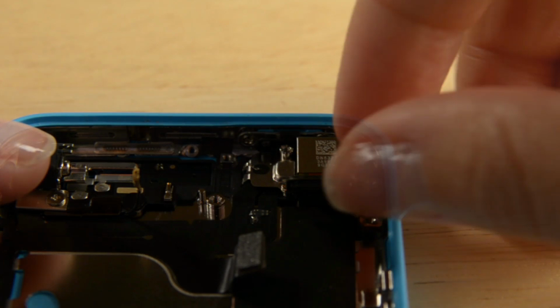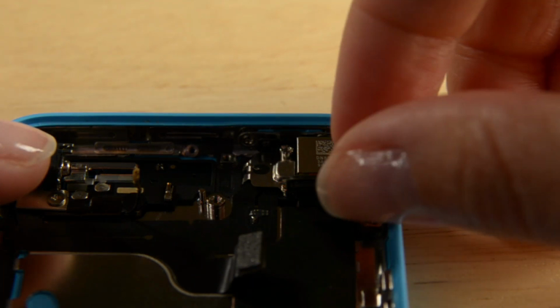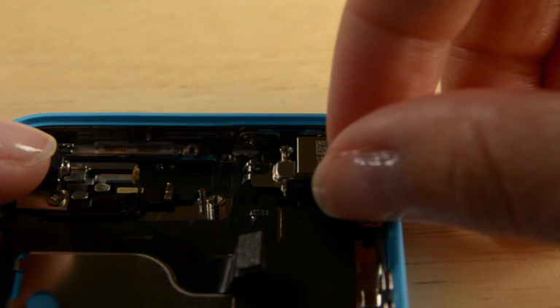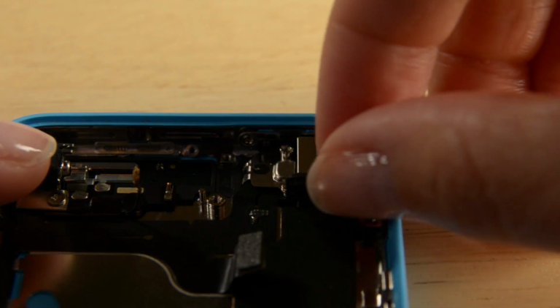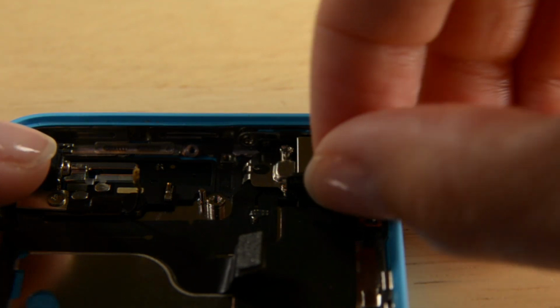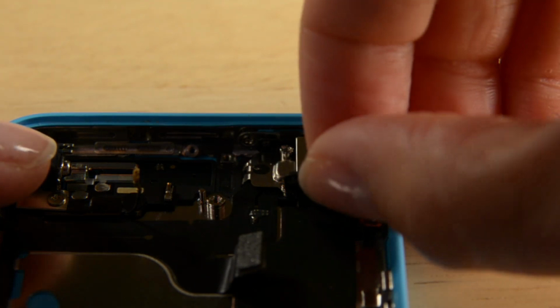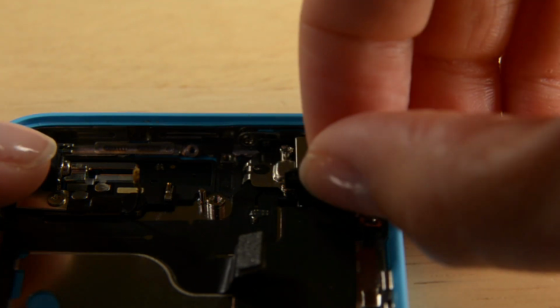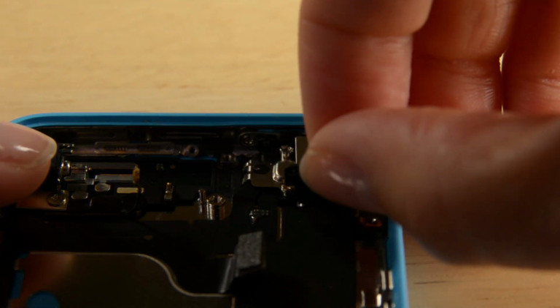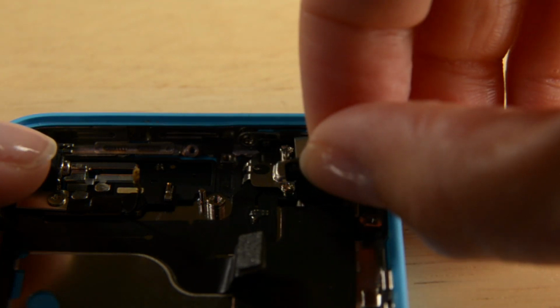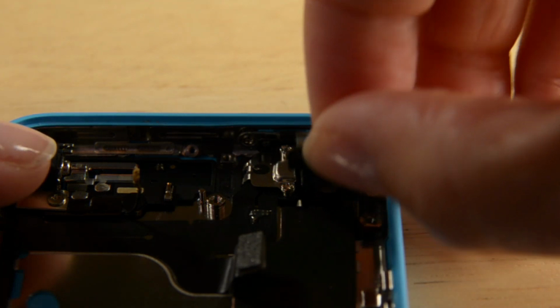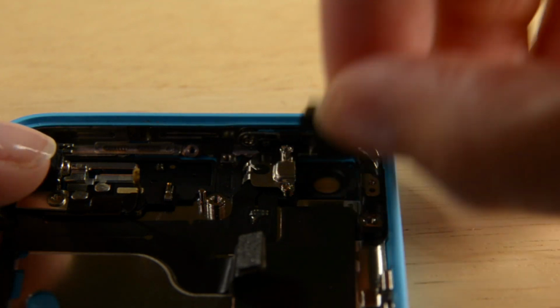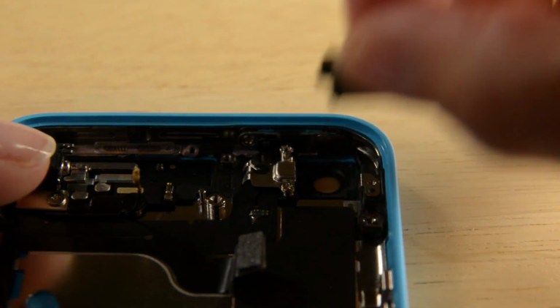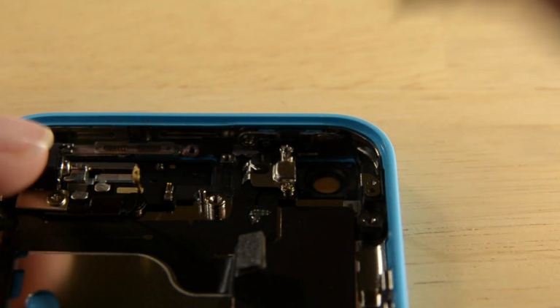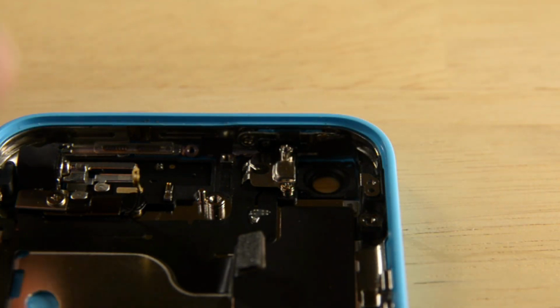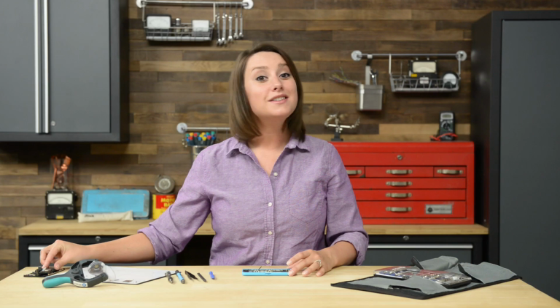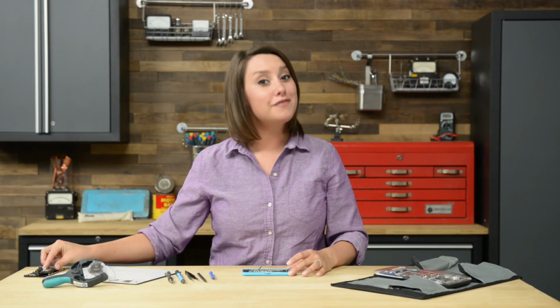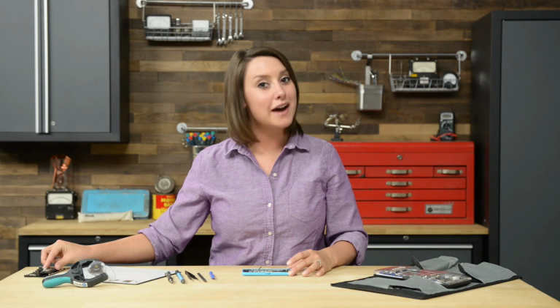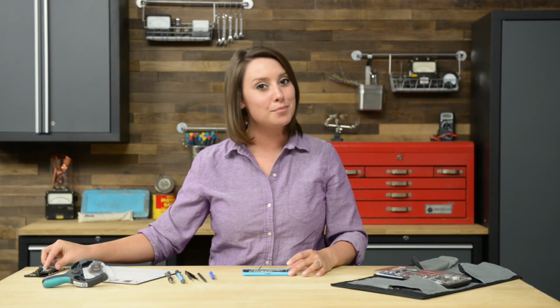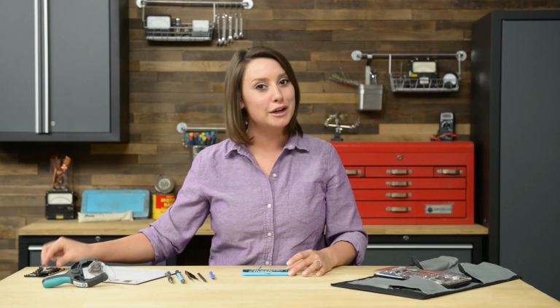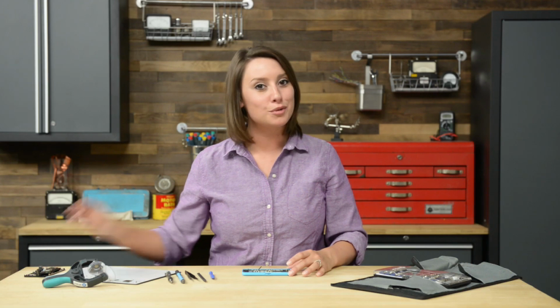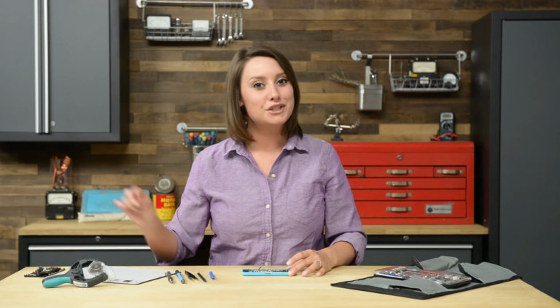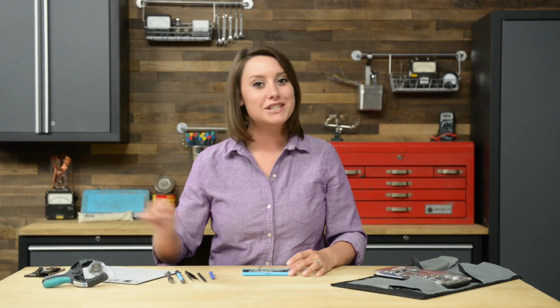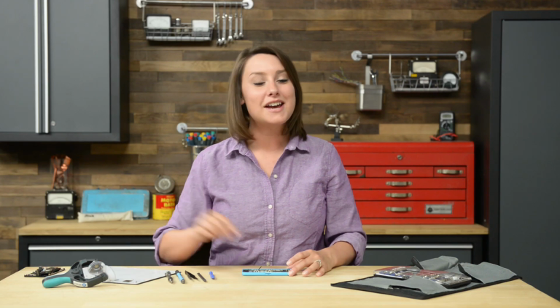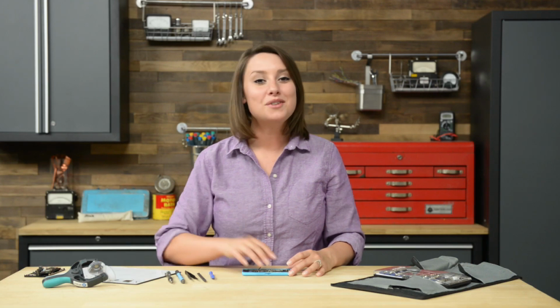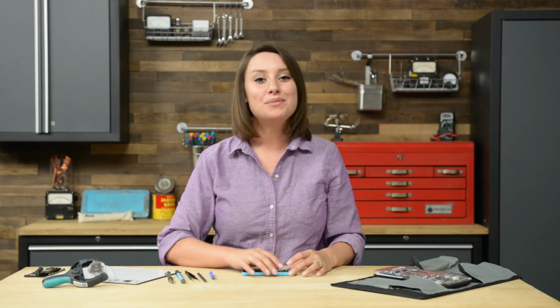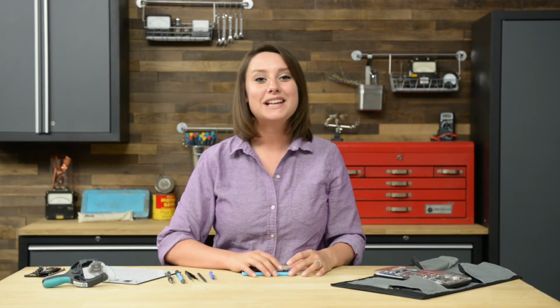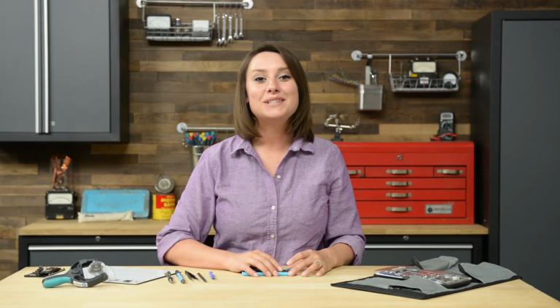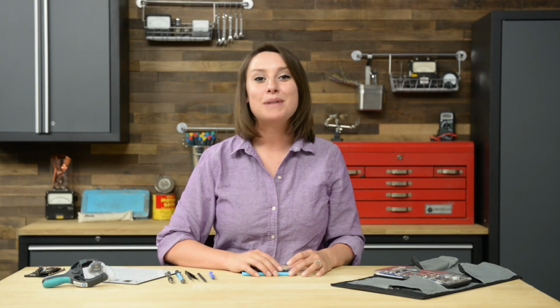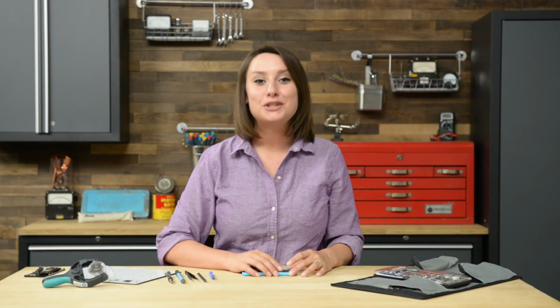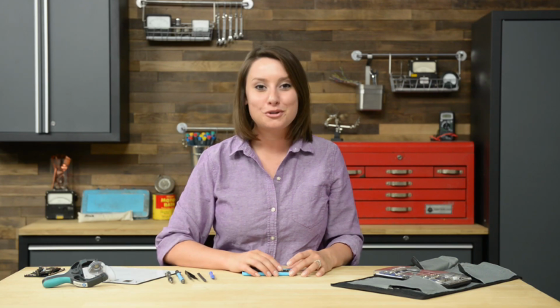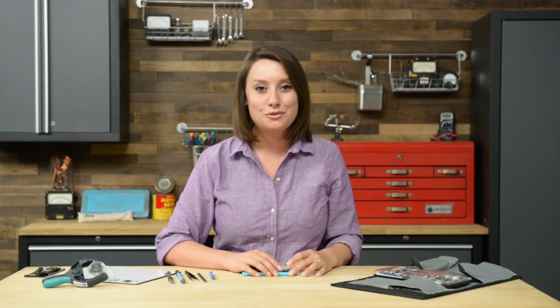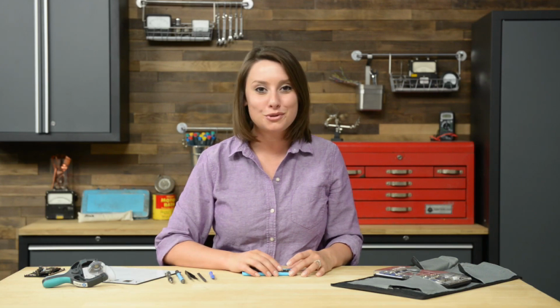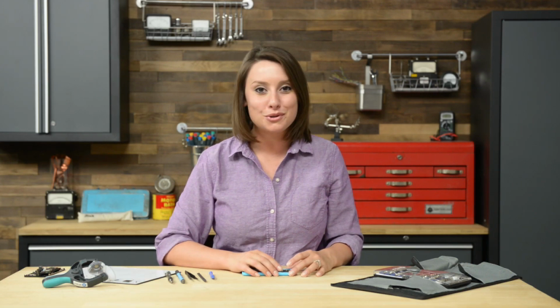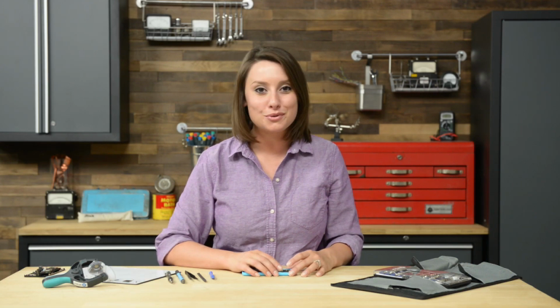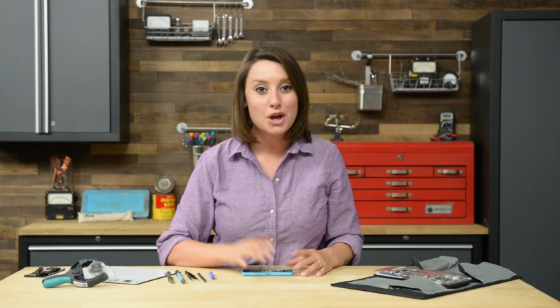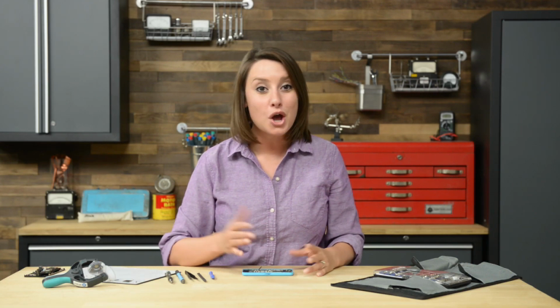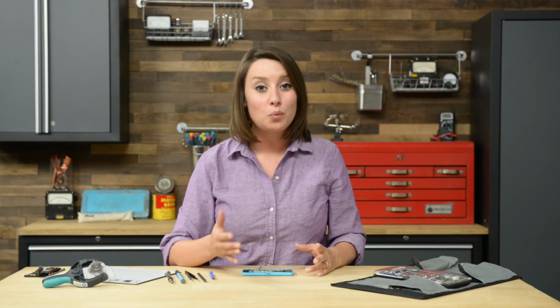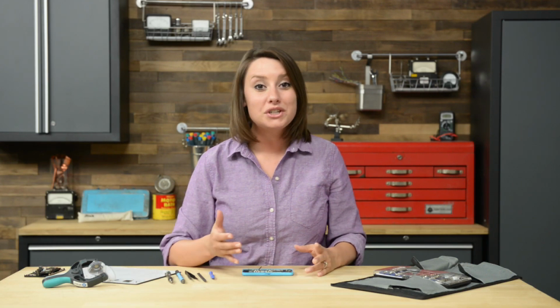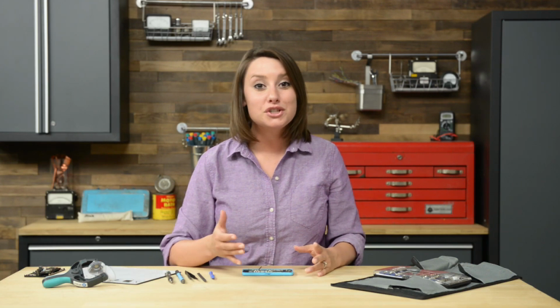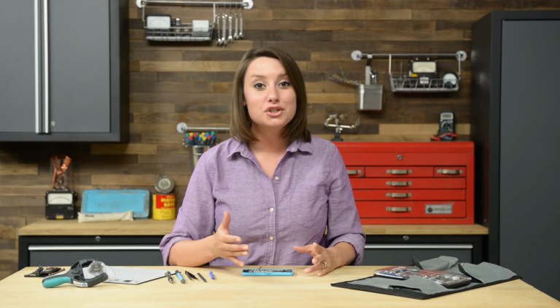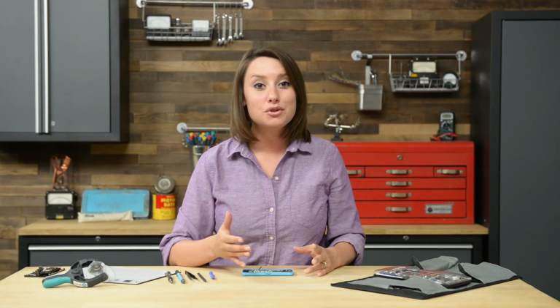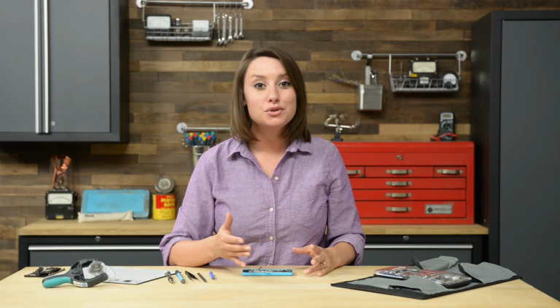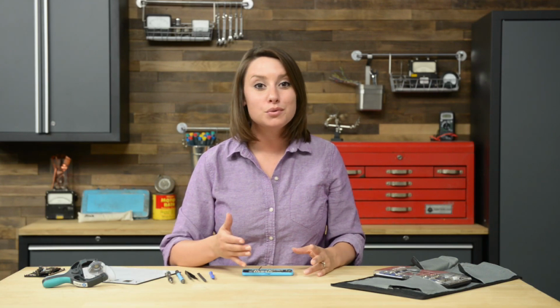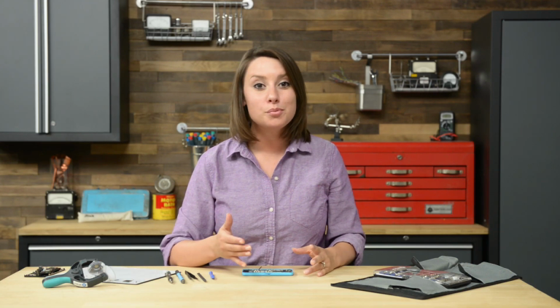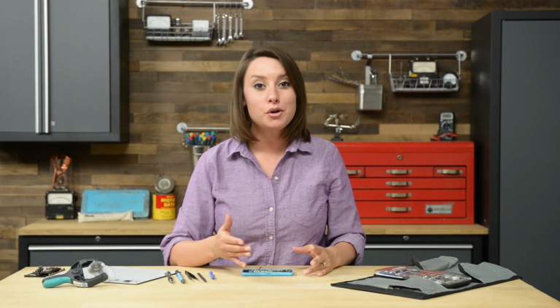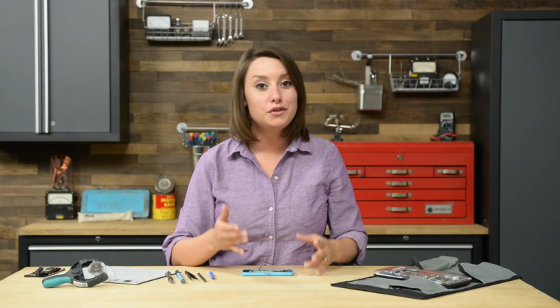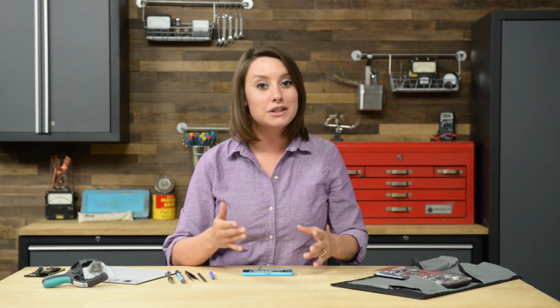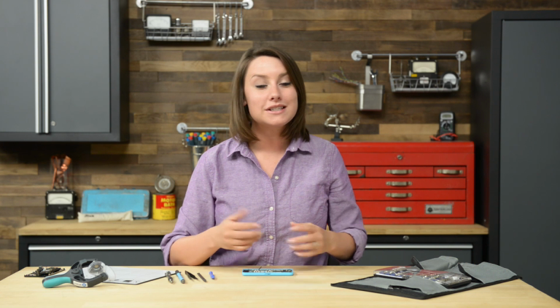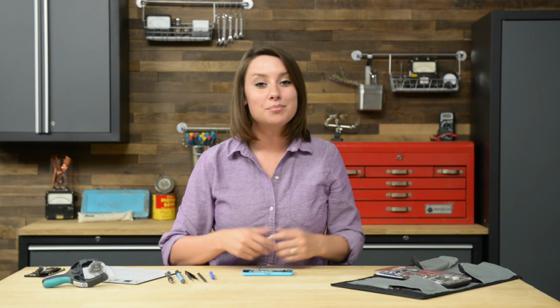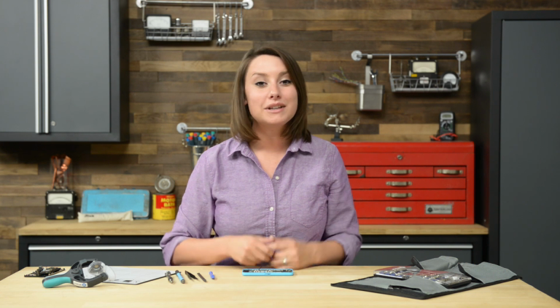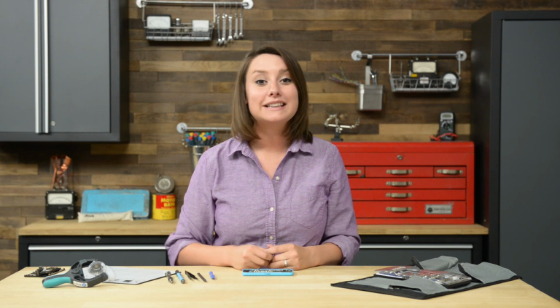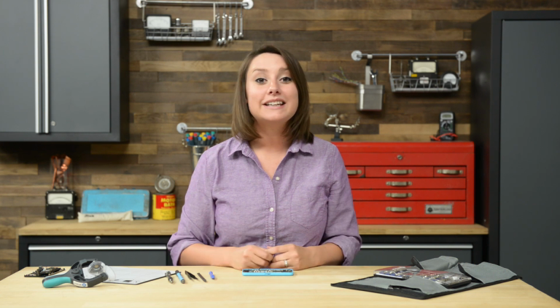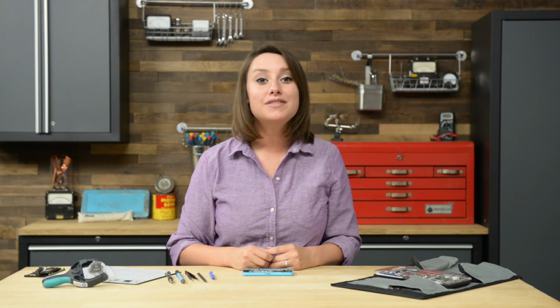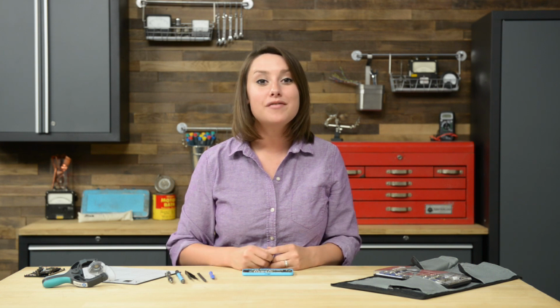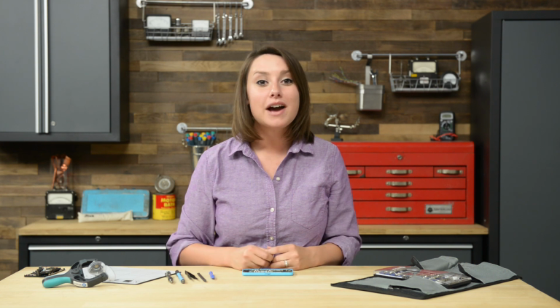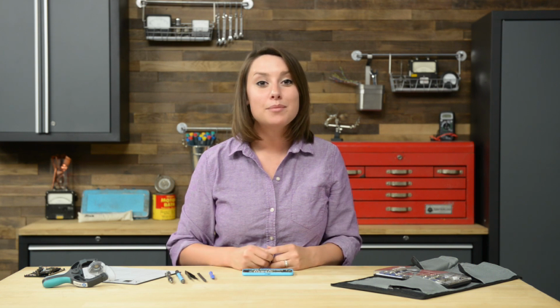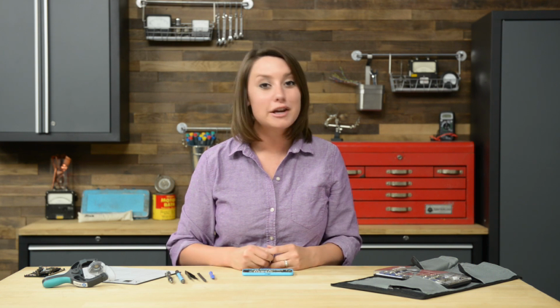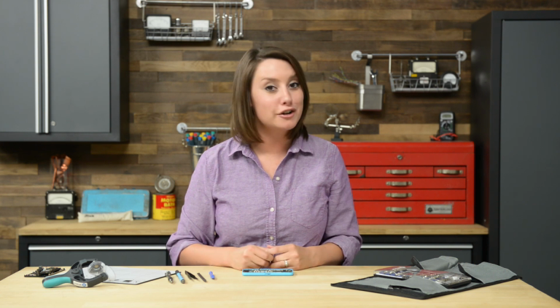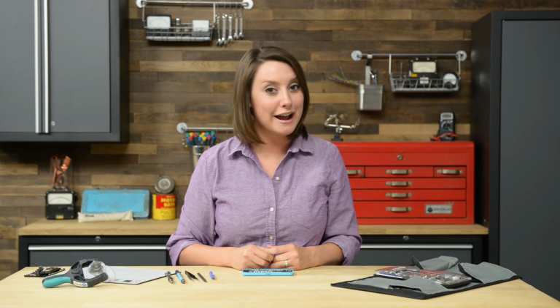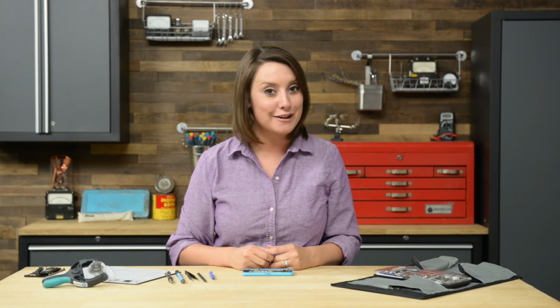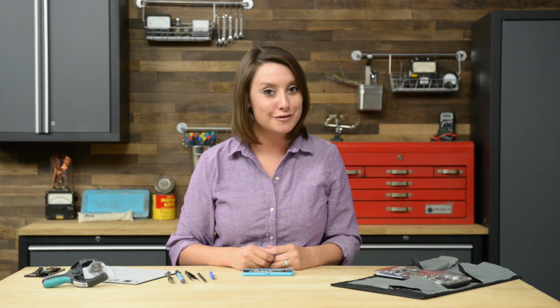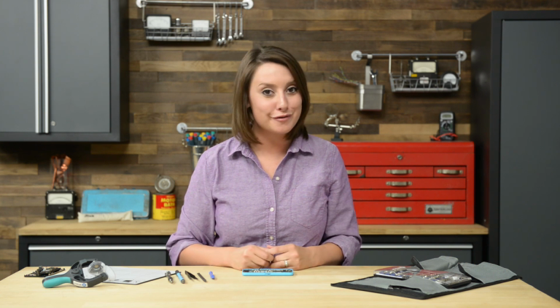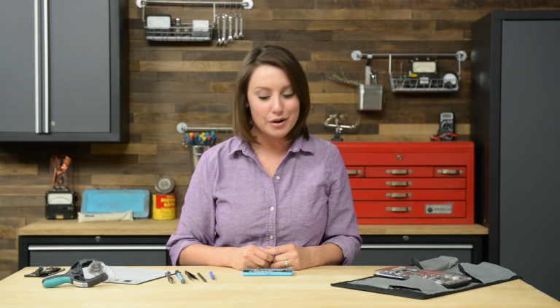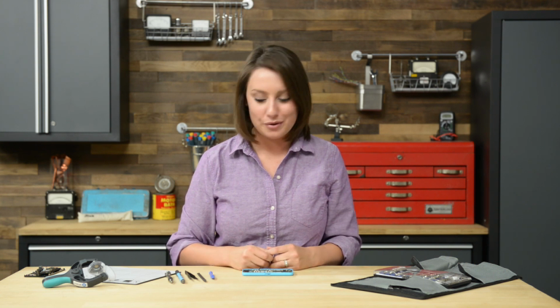On the other side of the phone, you'll see the vibrator, which is held in place by two screws. Once the screws are removed, you can simply lift the vibrator out of the phone.